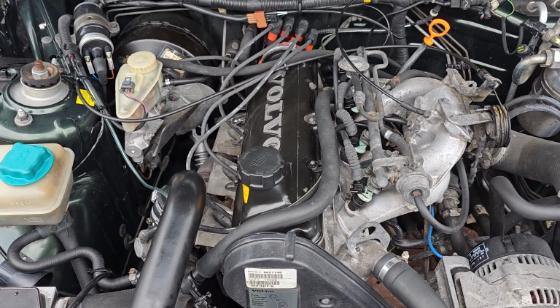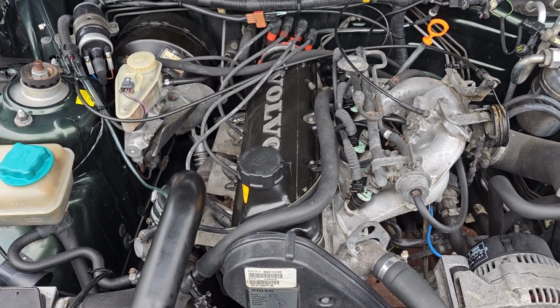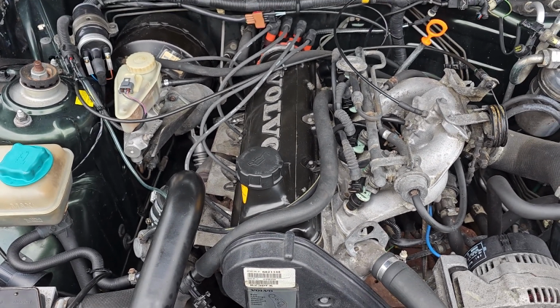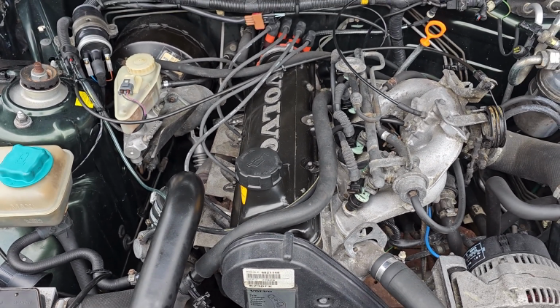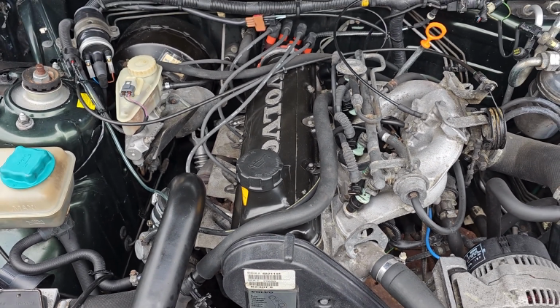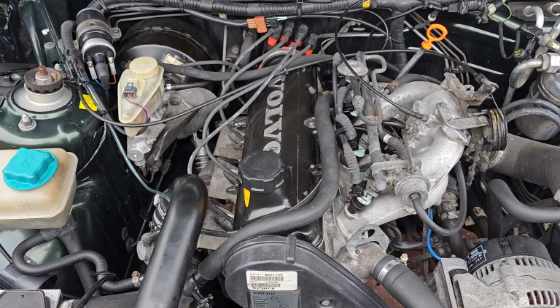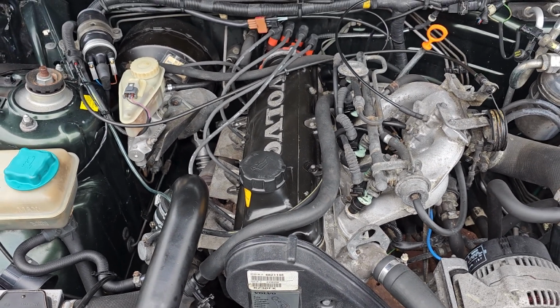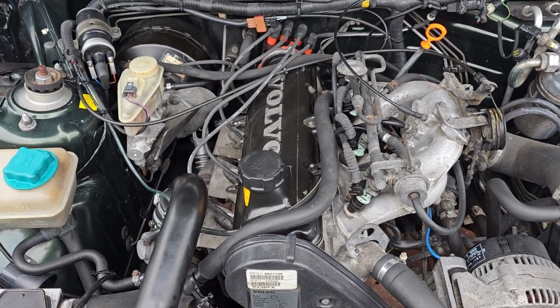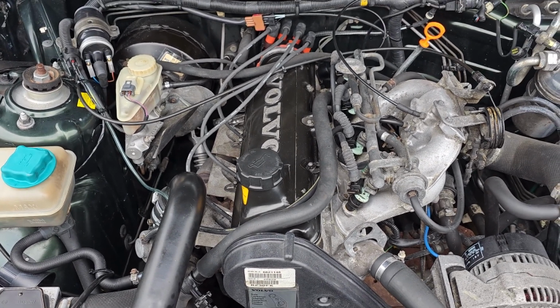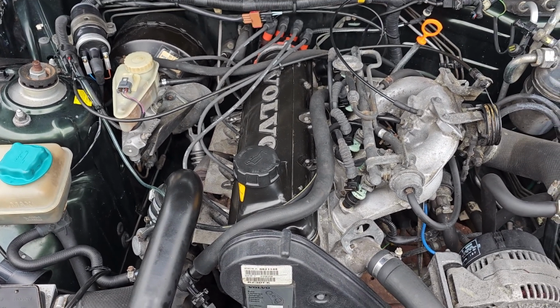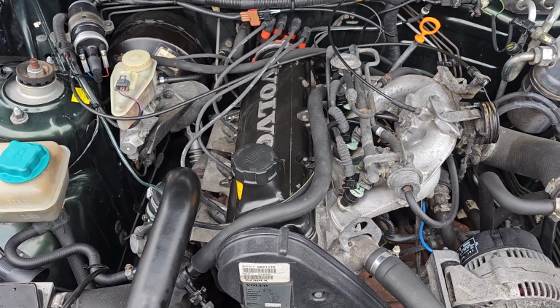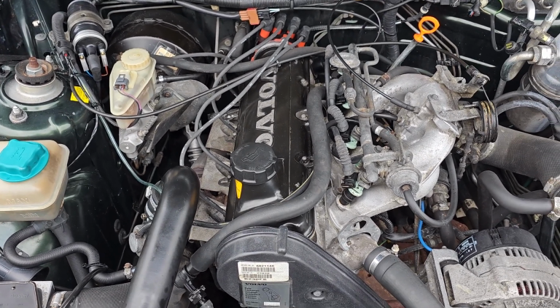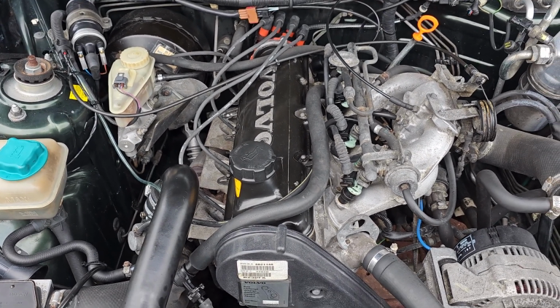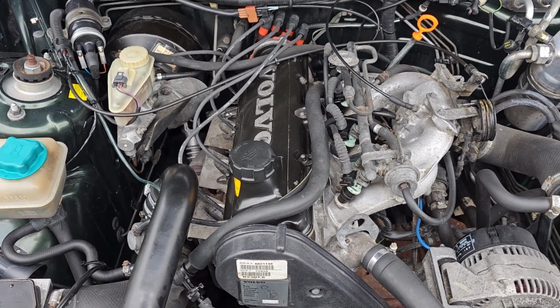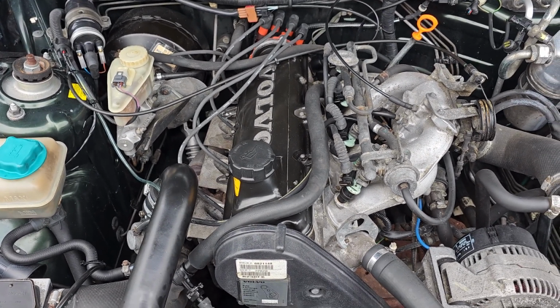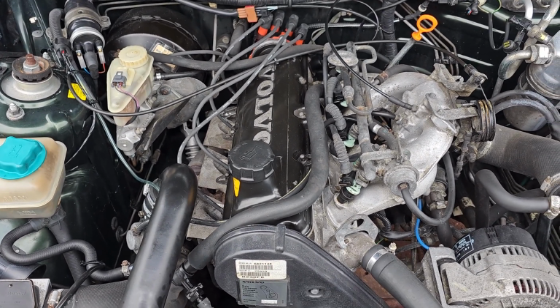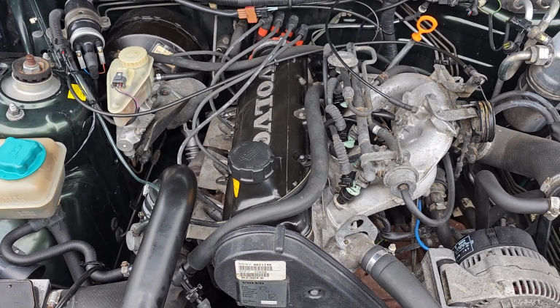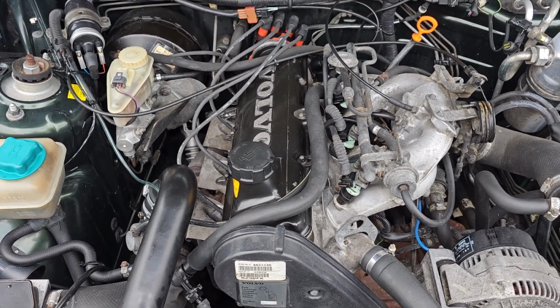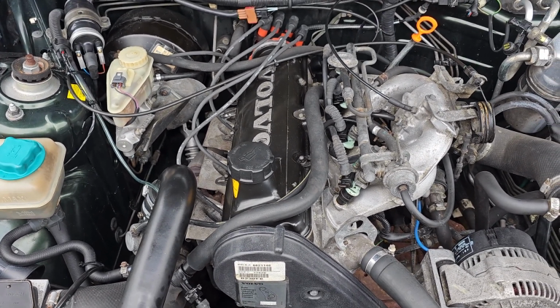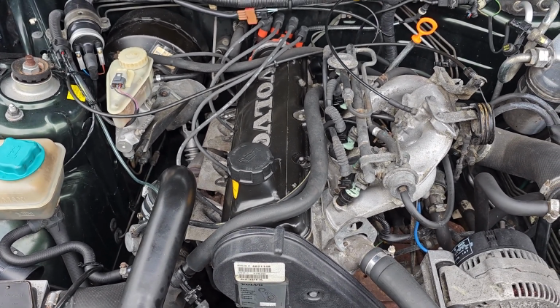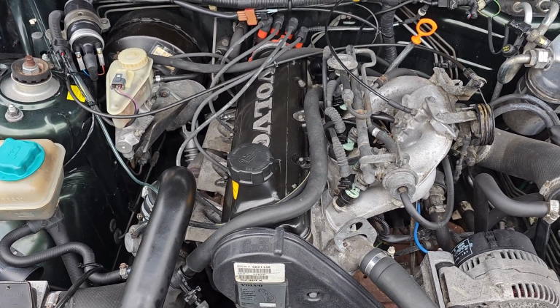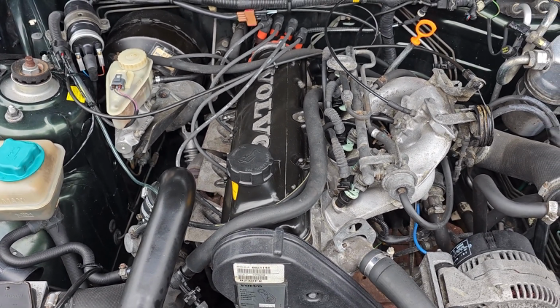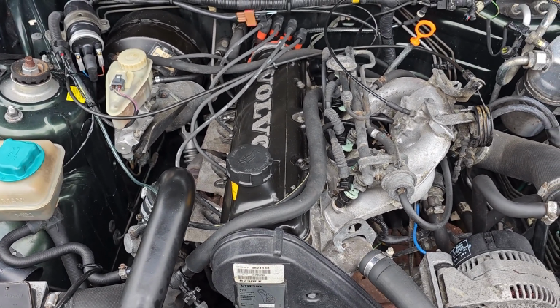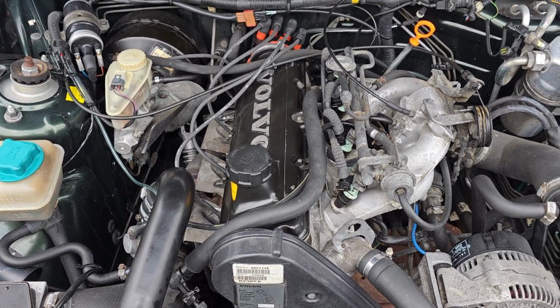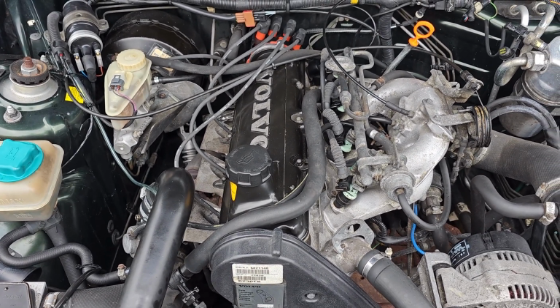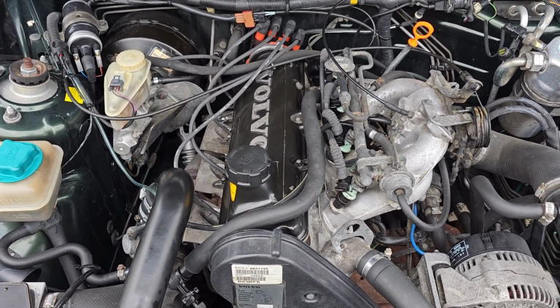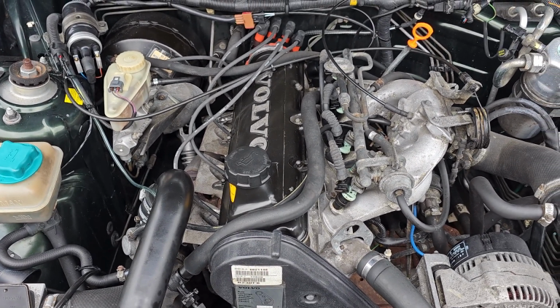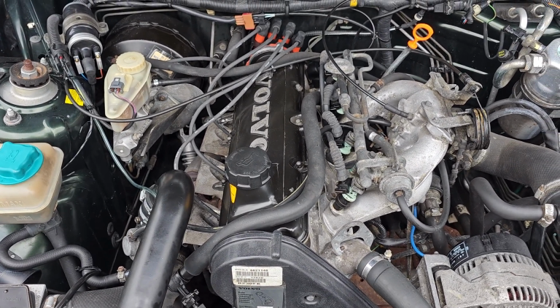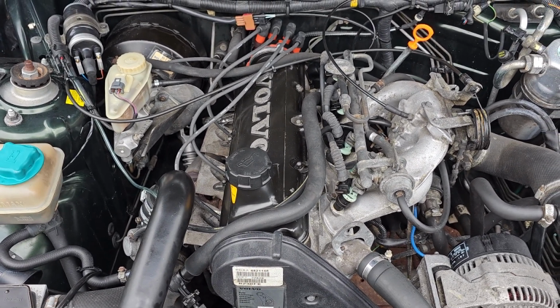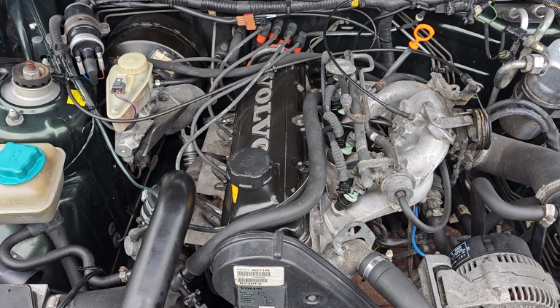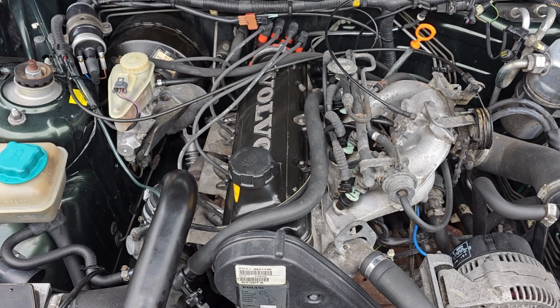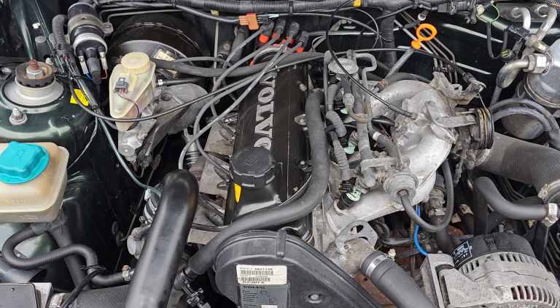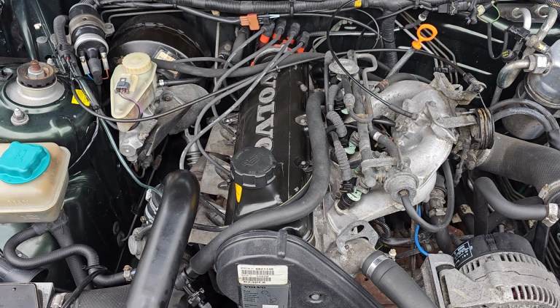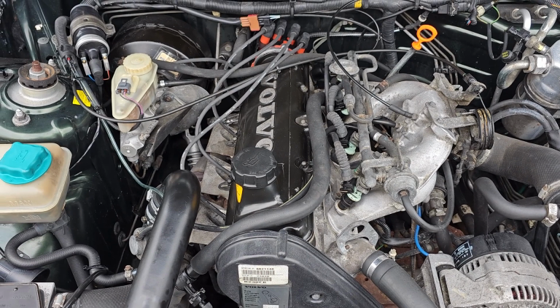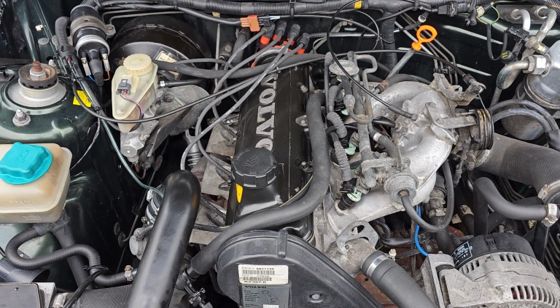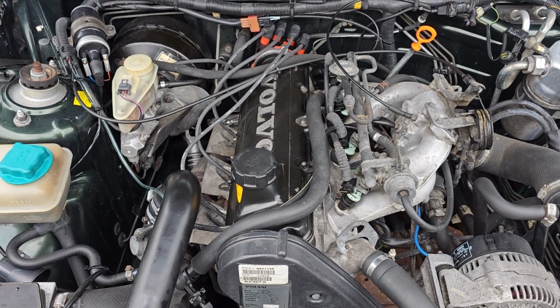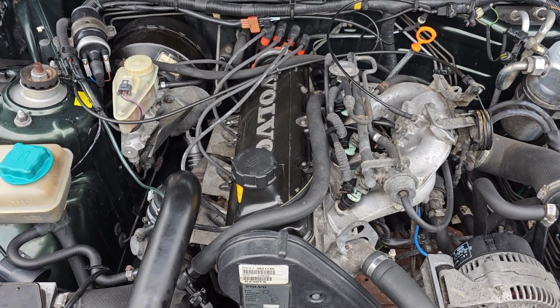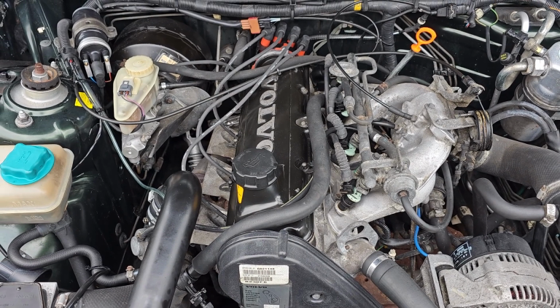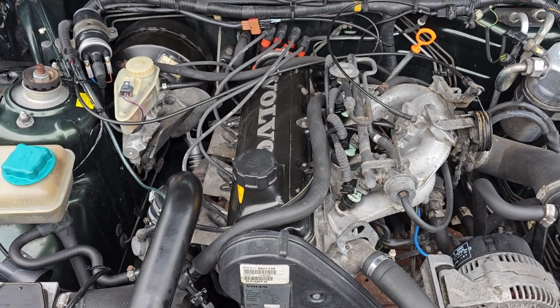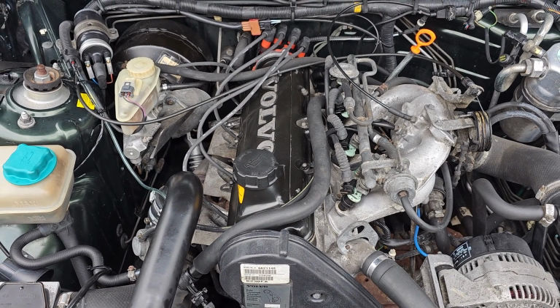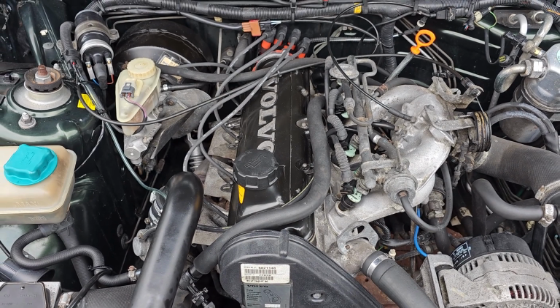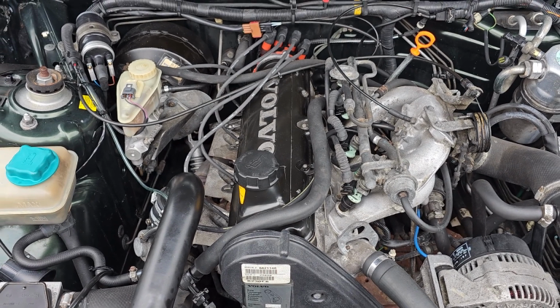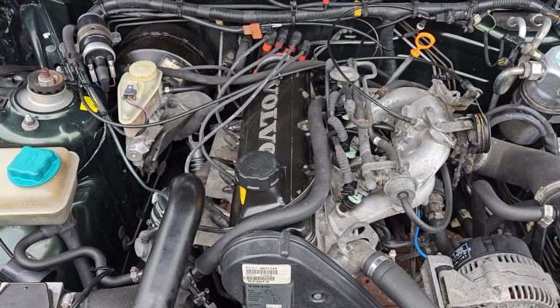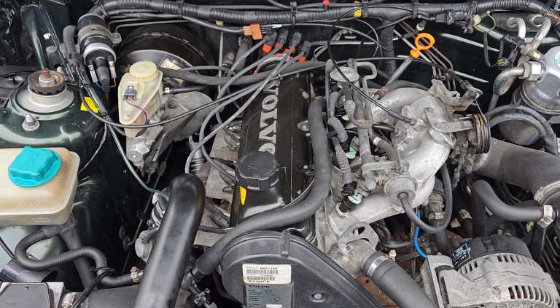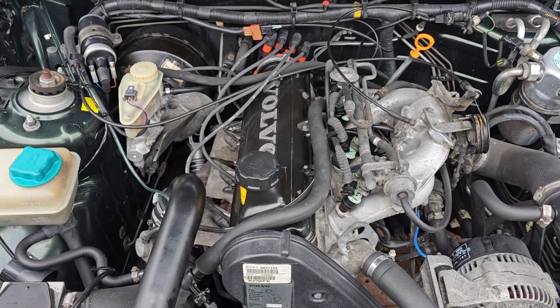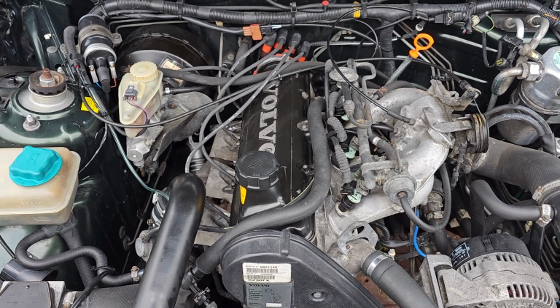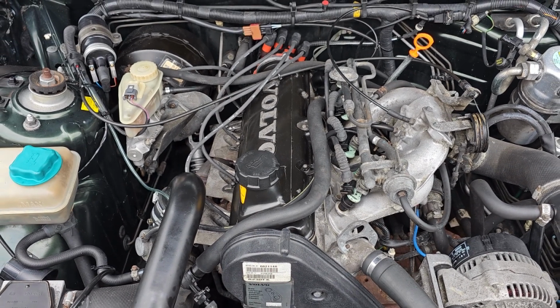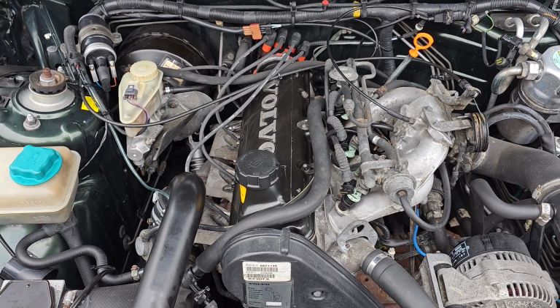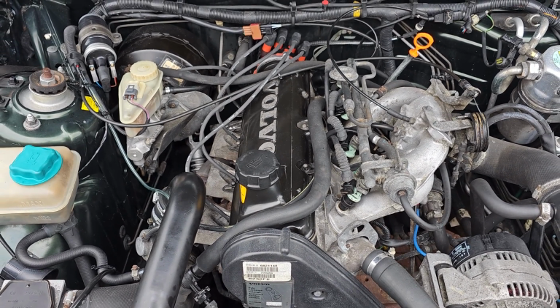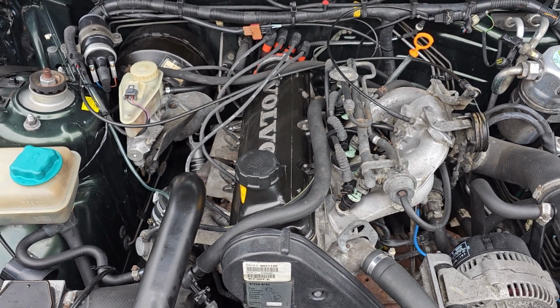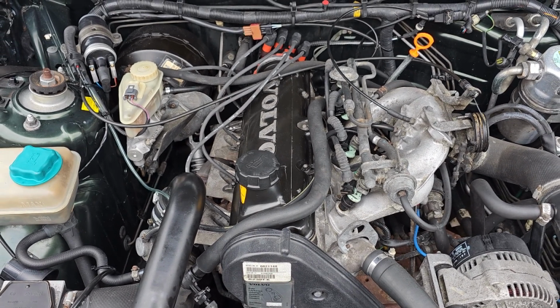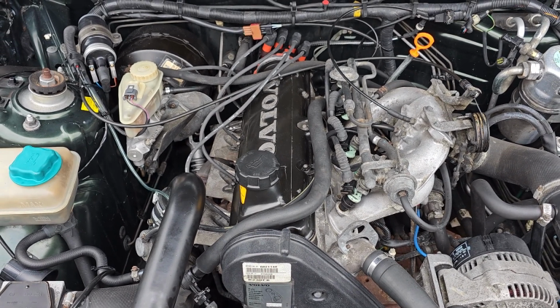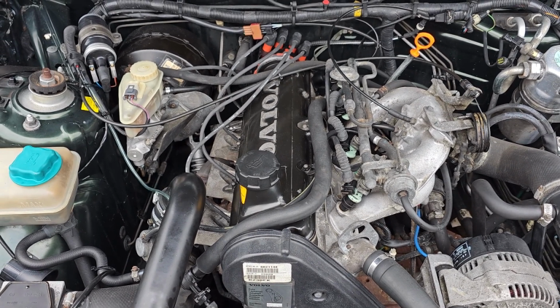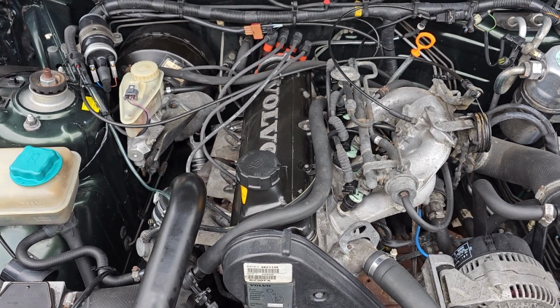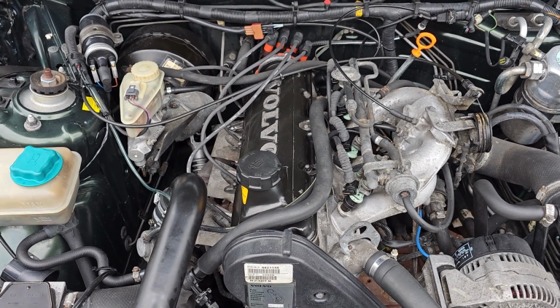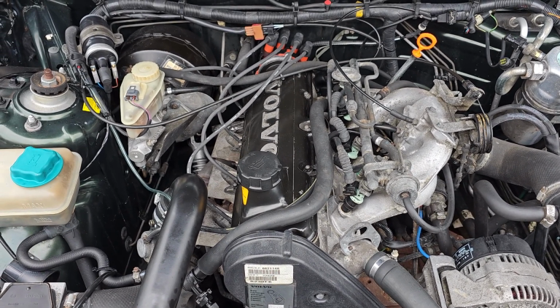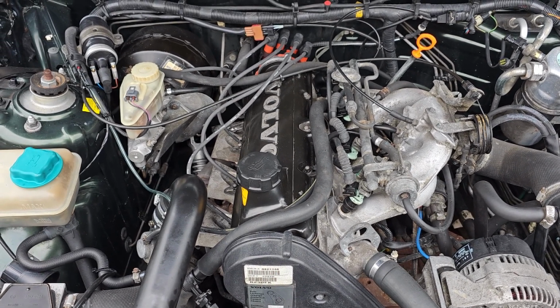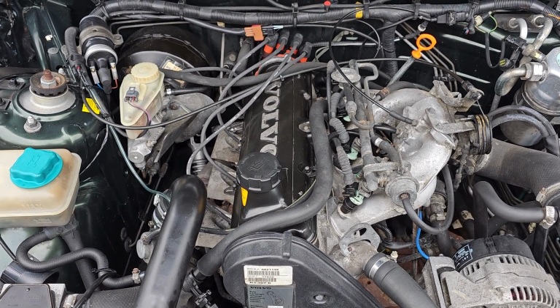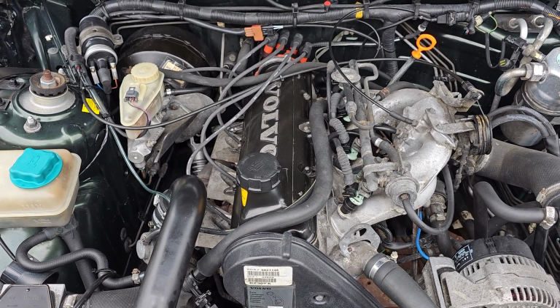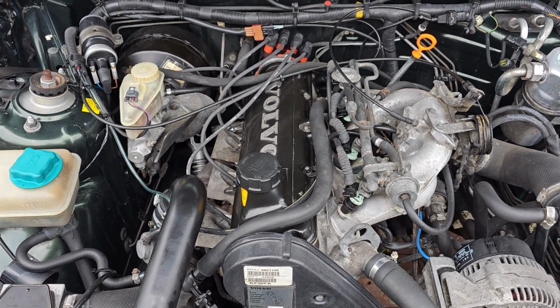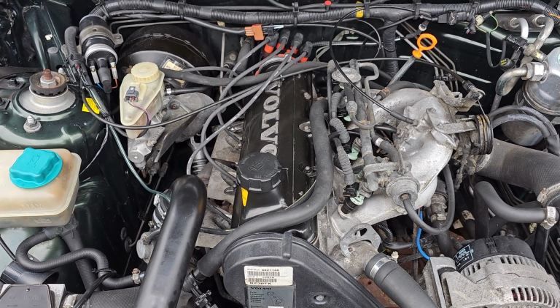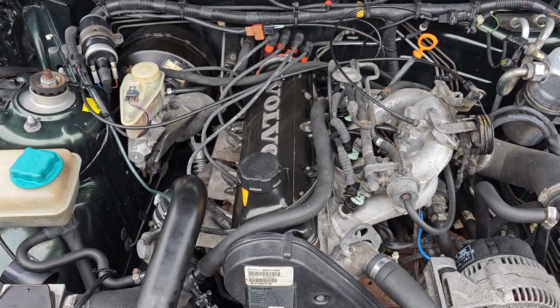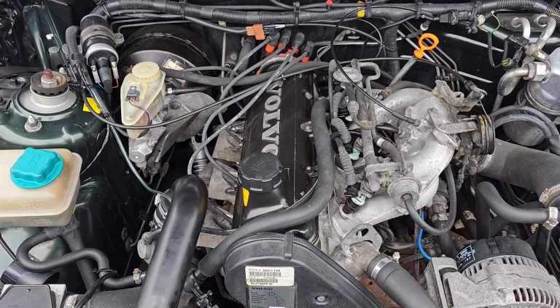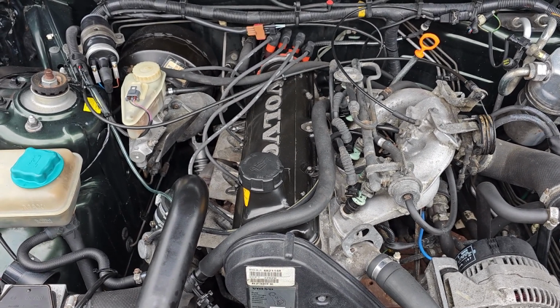I'd say that's running good as ever — at least we know all of the ignition components are now in good condition.